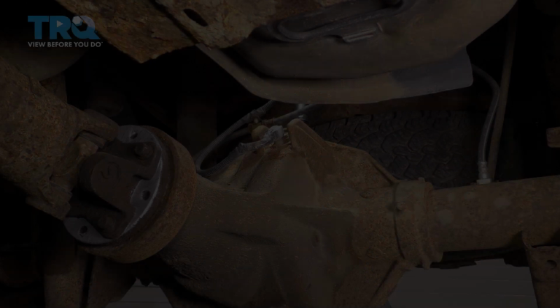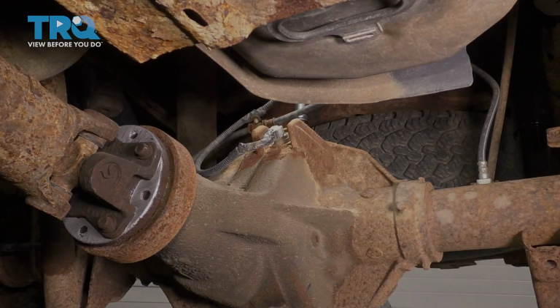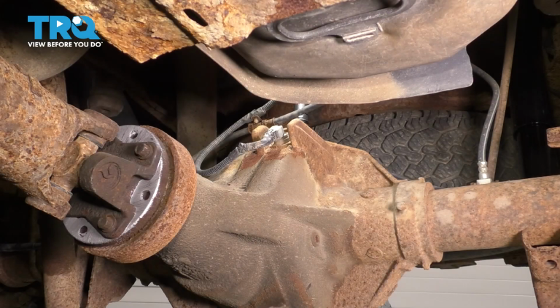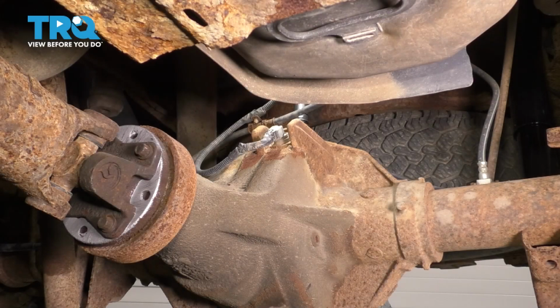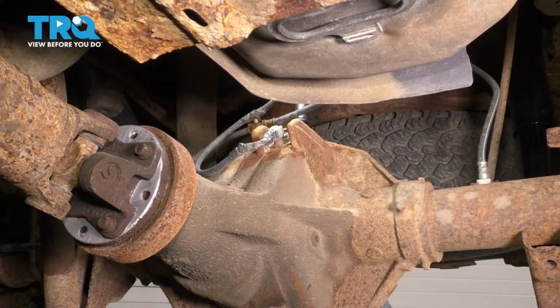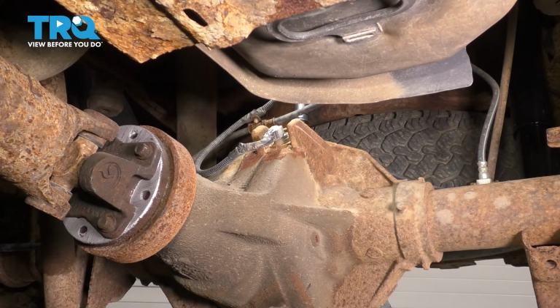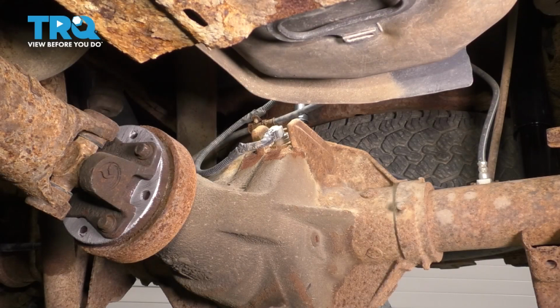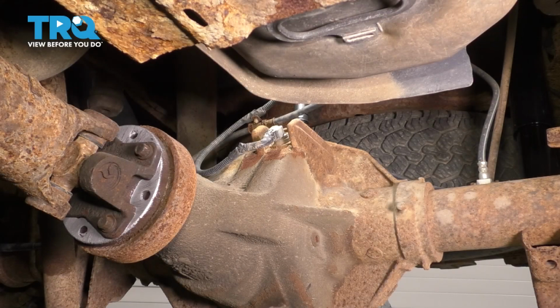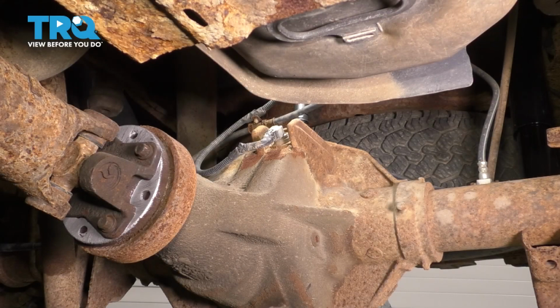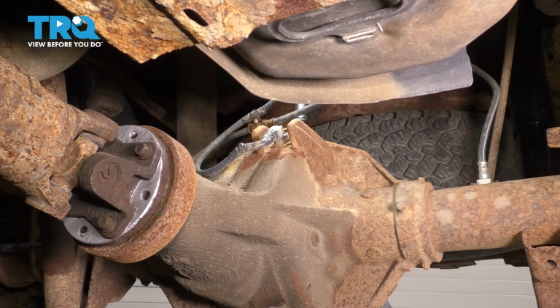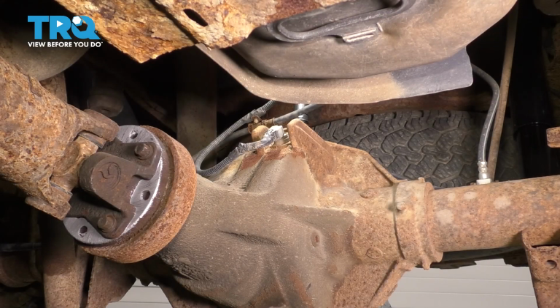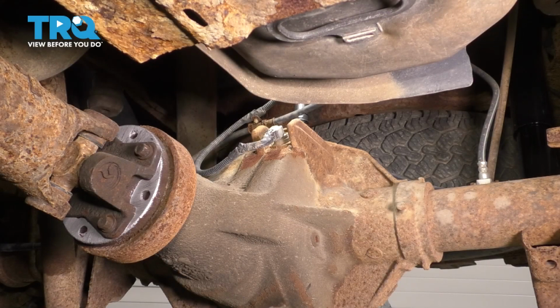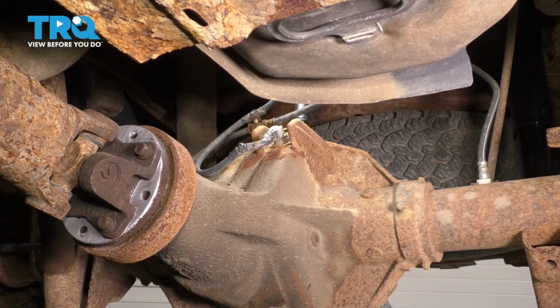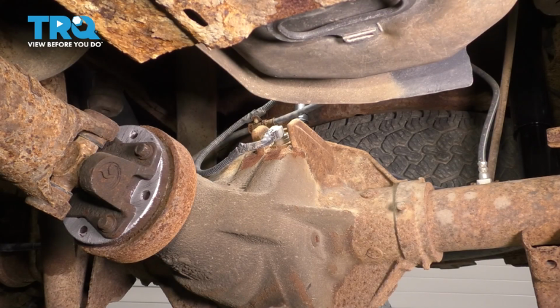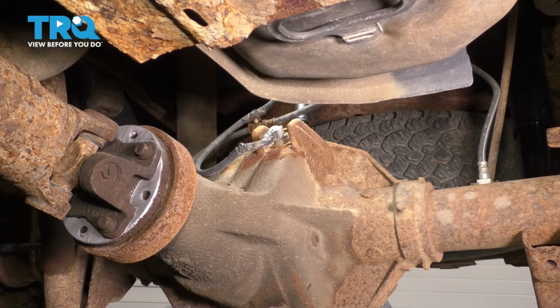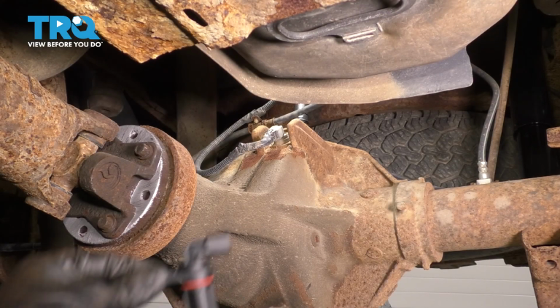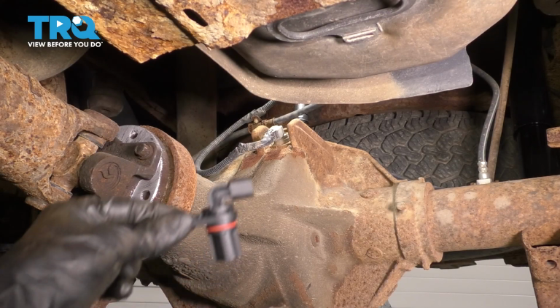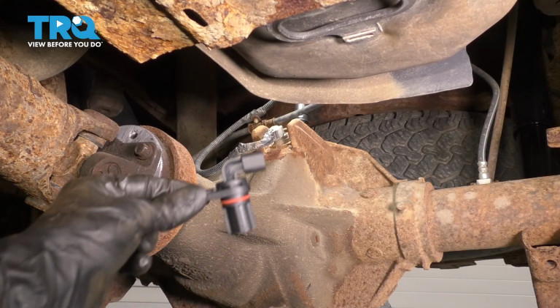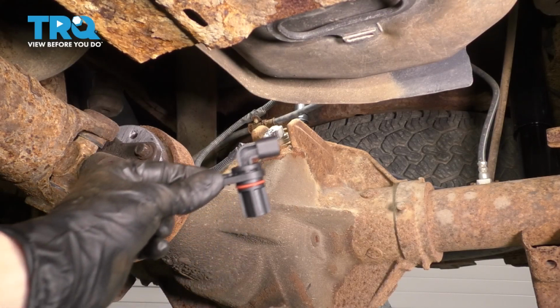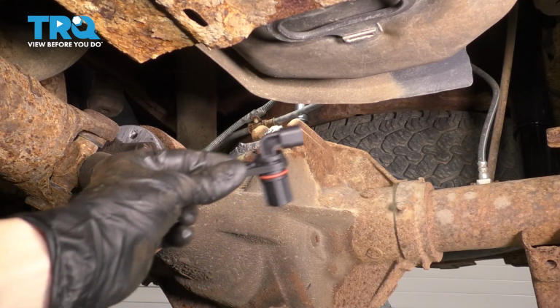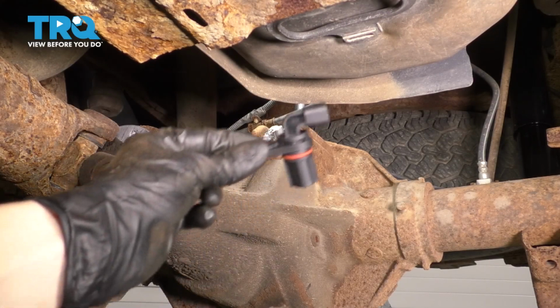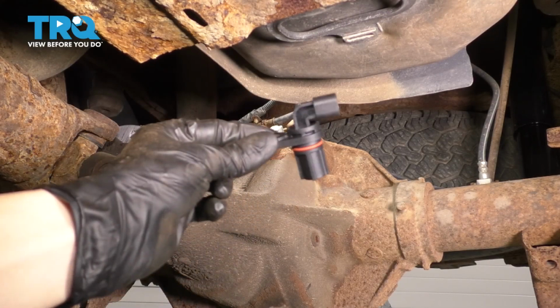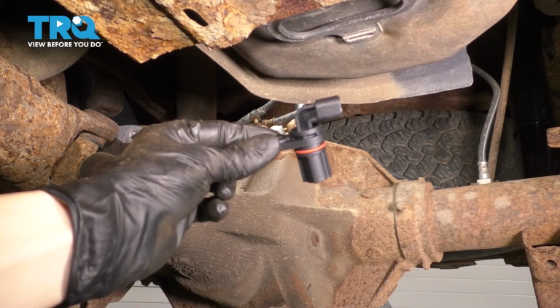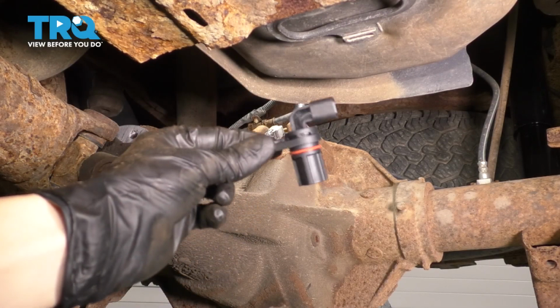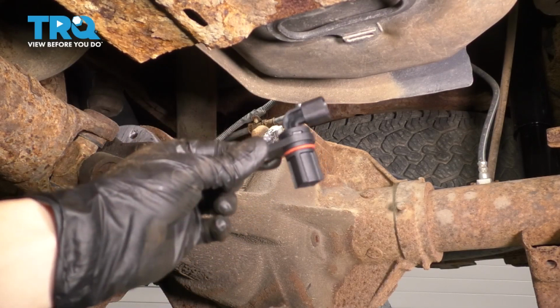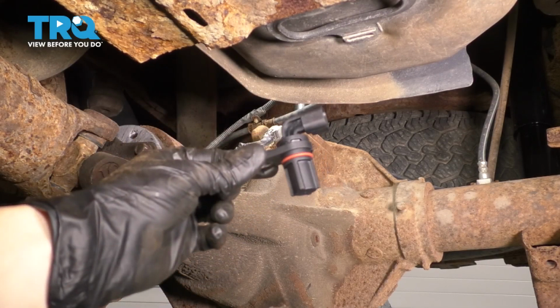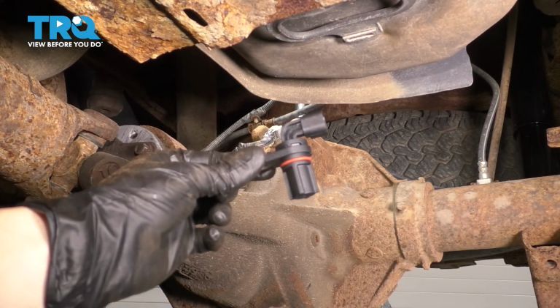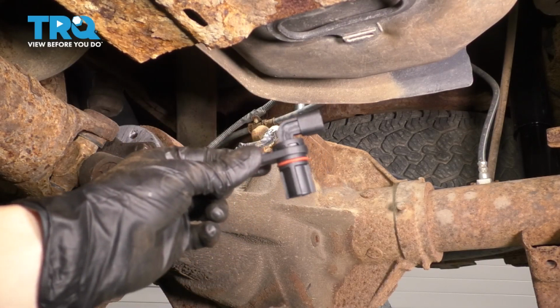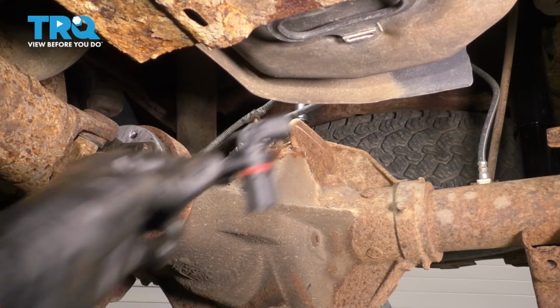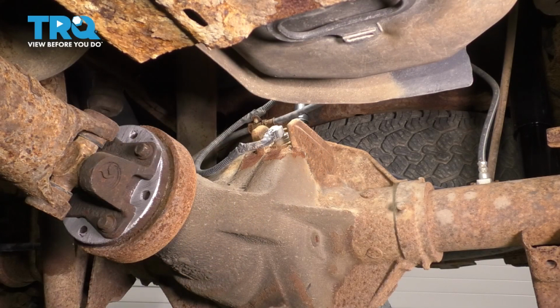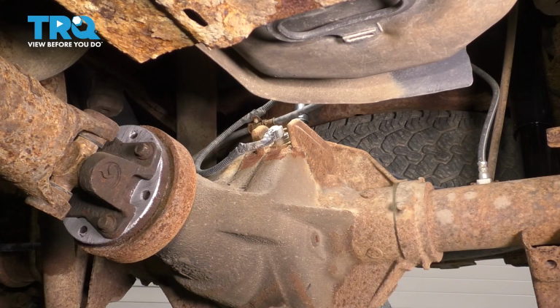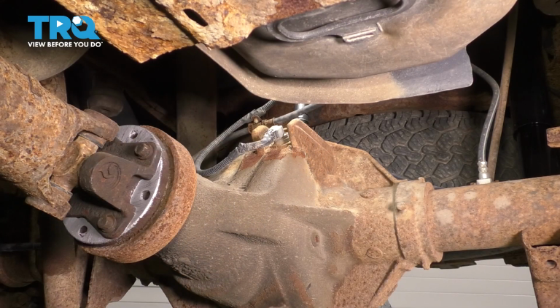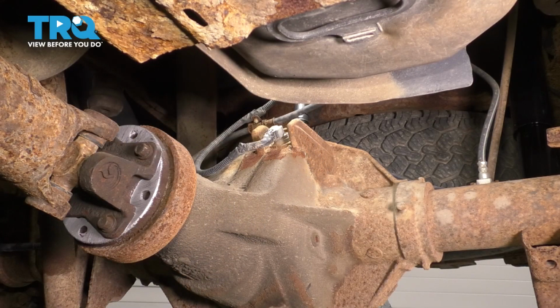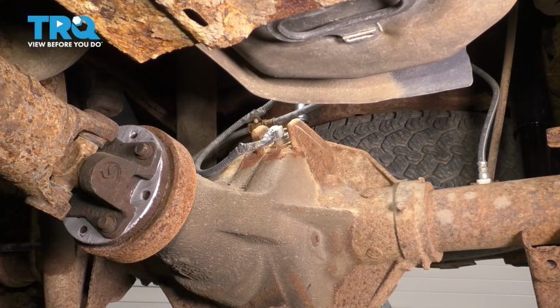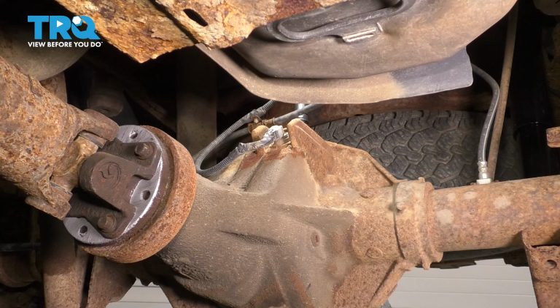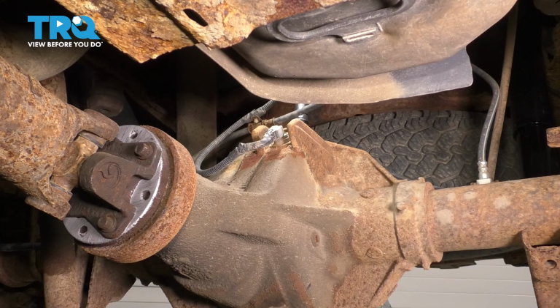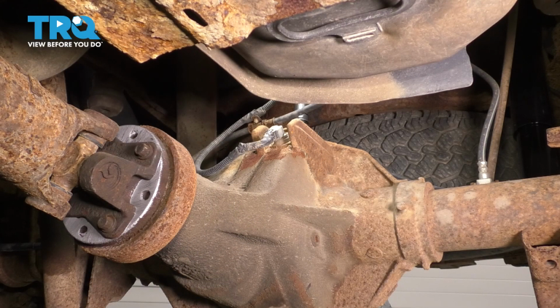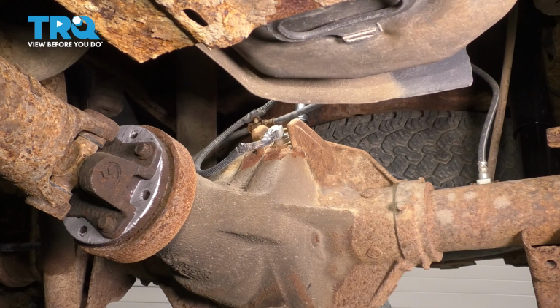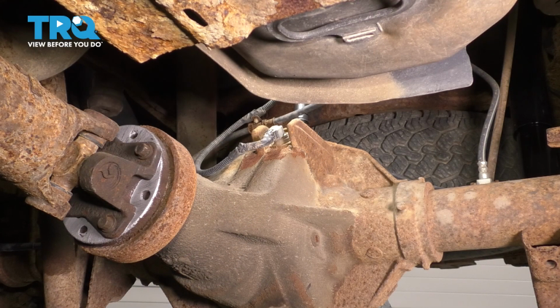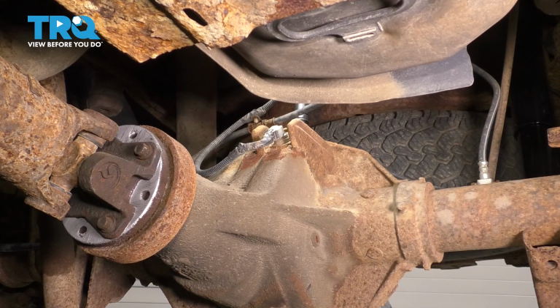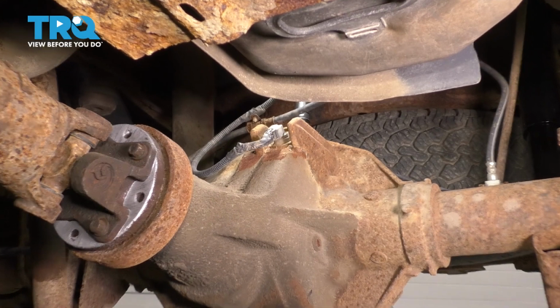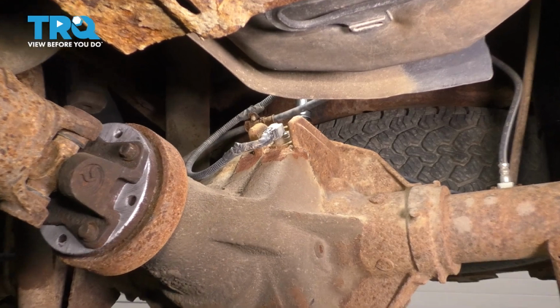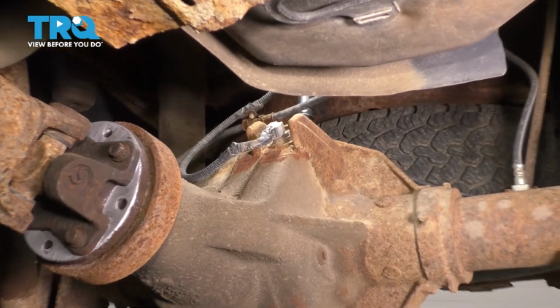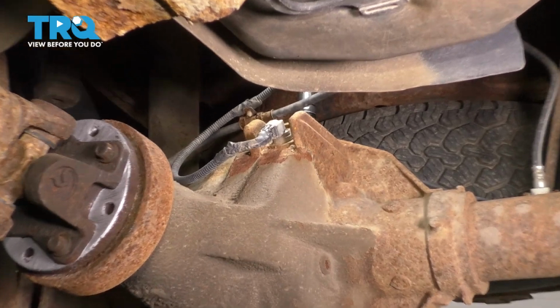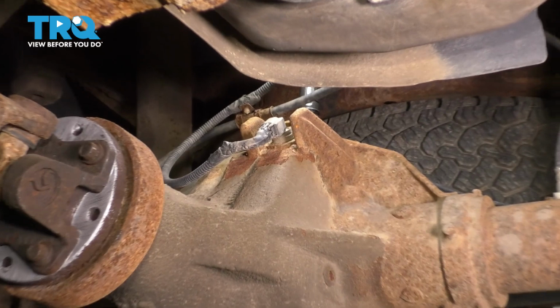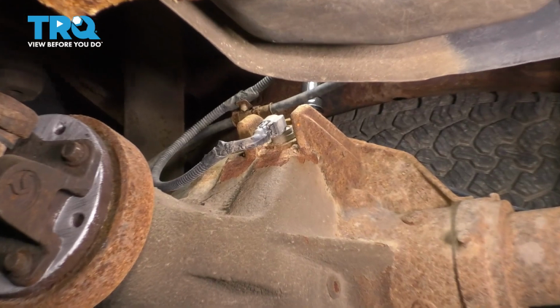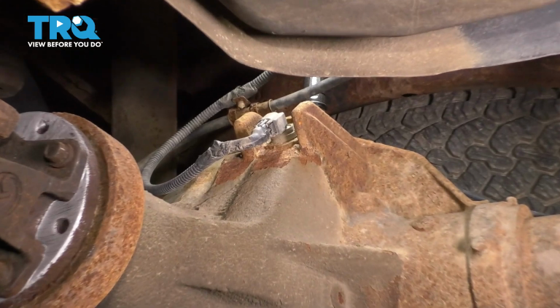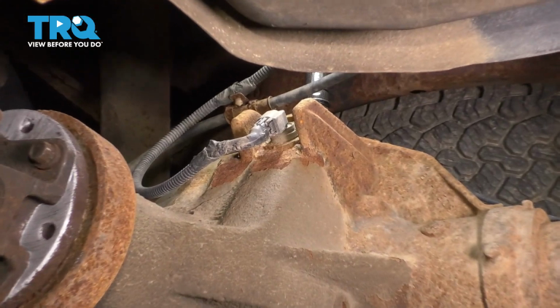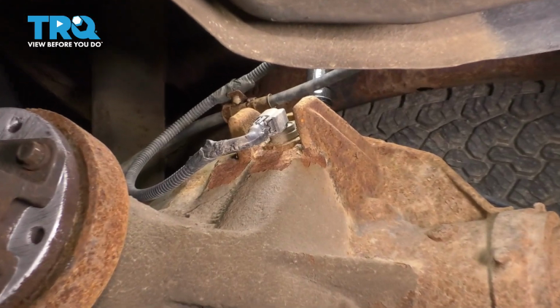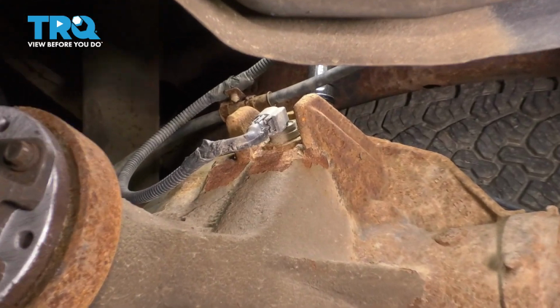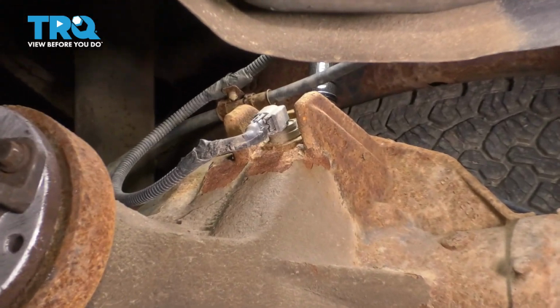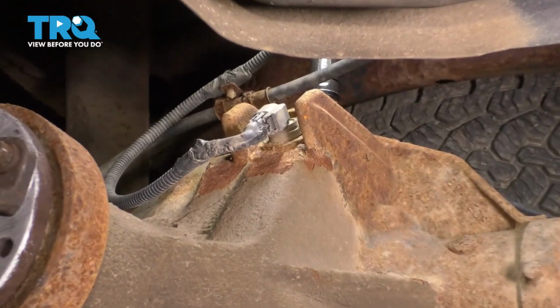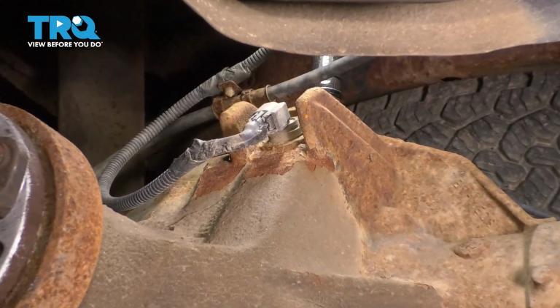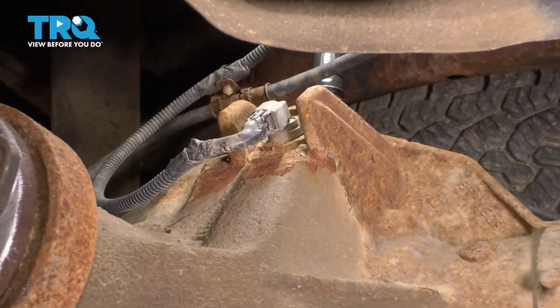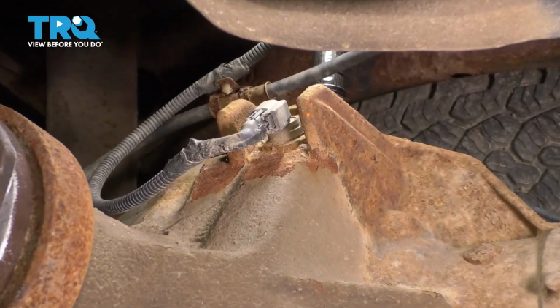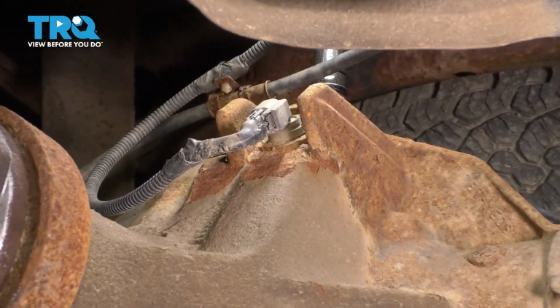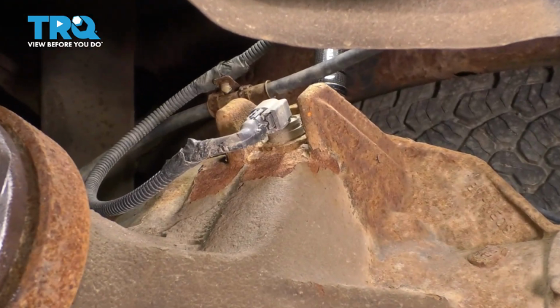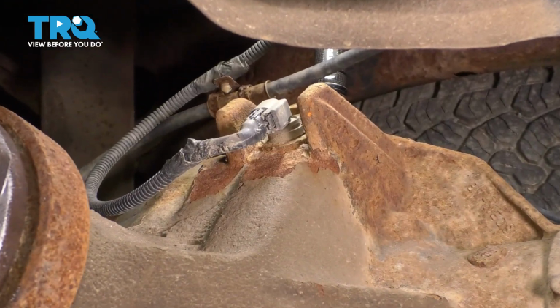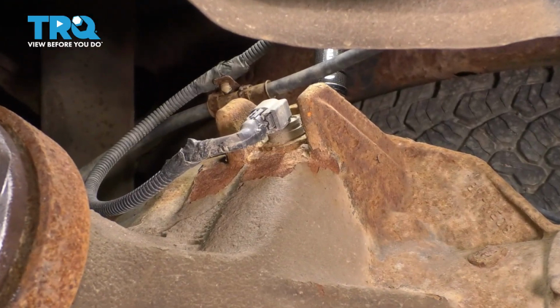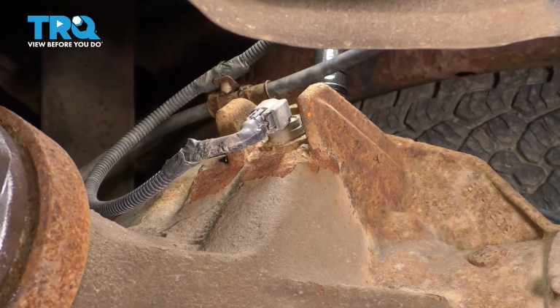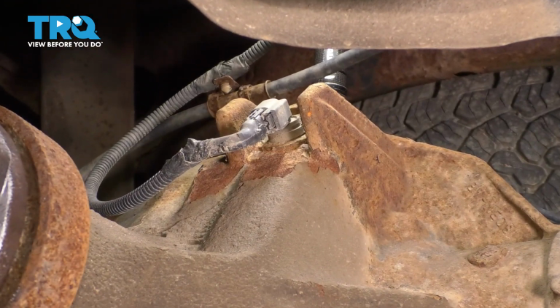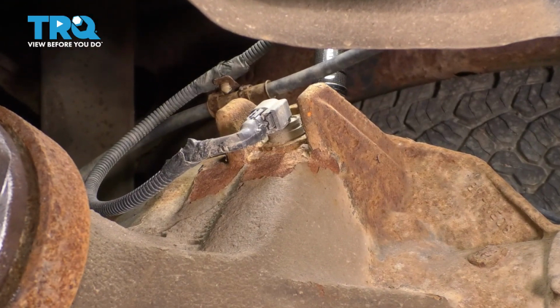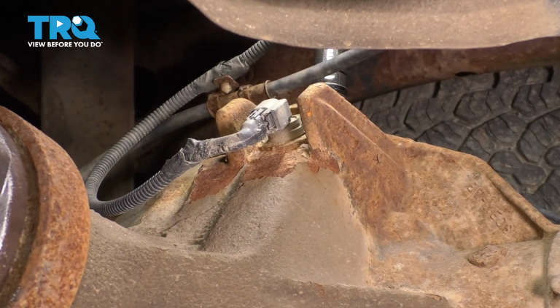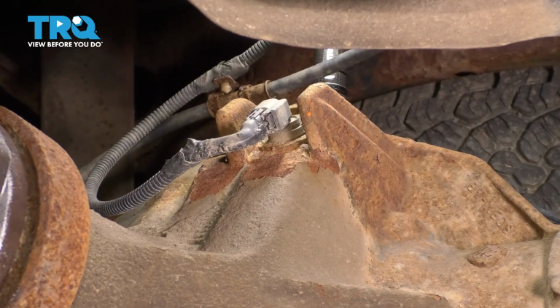In this video, I'm going to show you how to replace your rear ABS sensor. This is what it looks like and it sits right there on top of your rear differential. Let's get started.